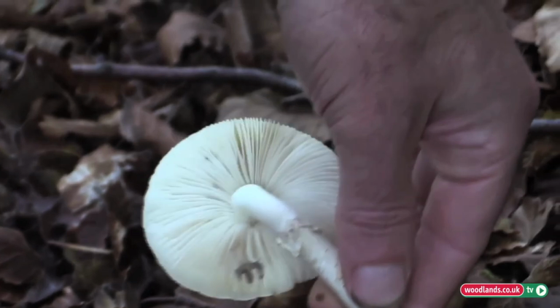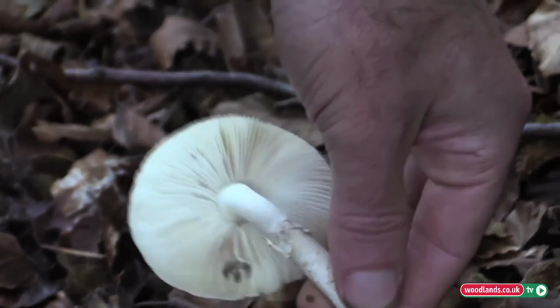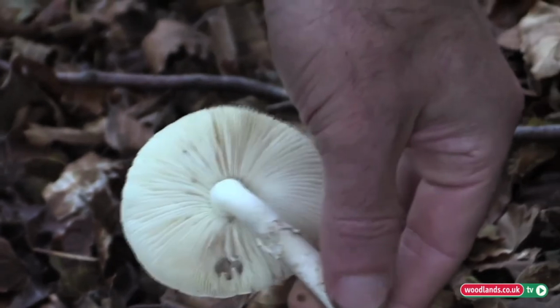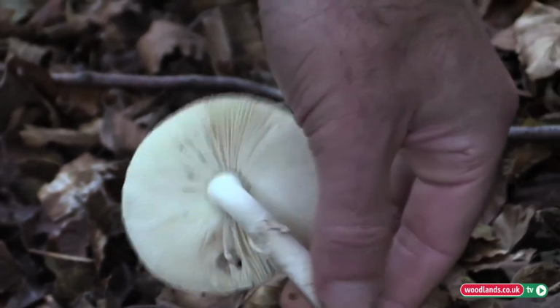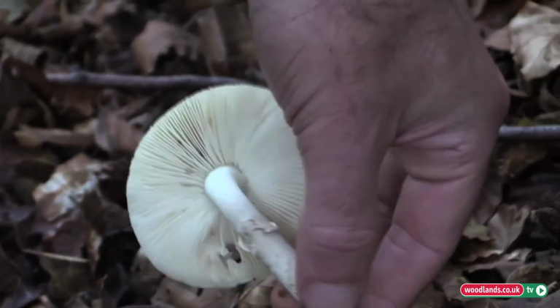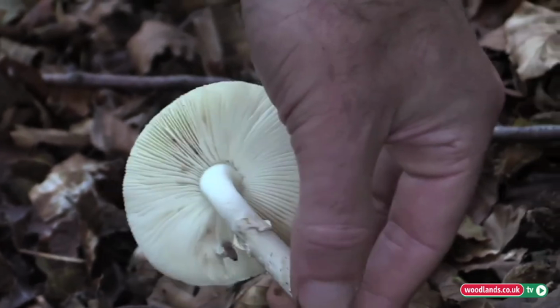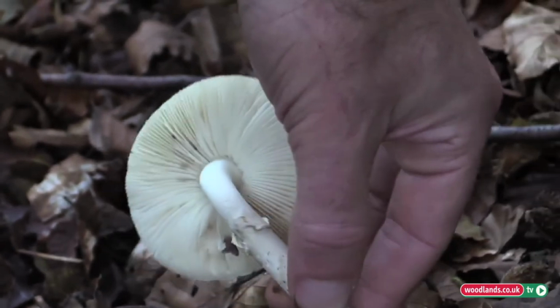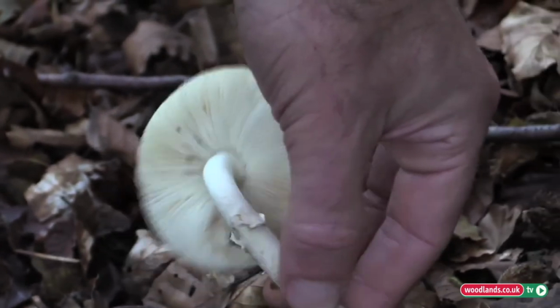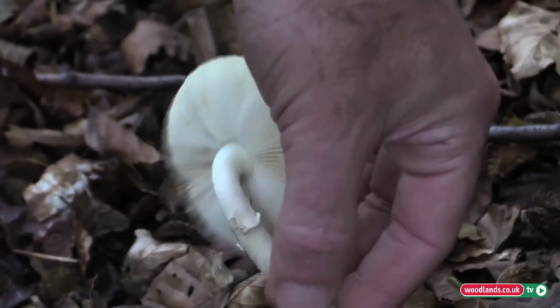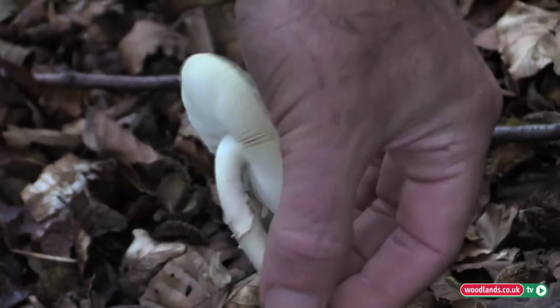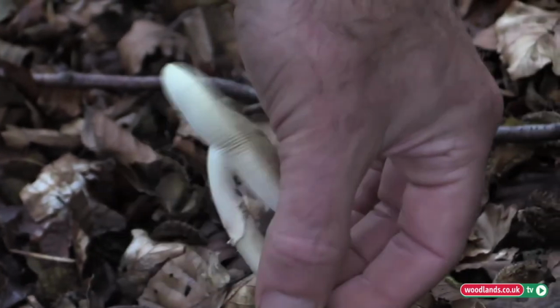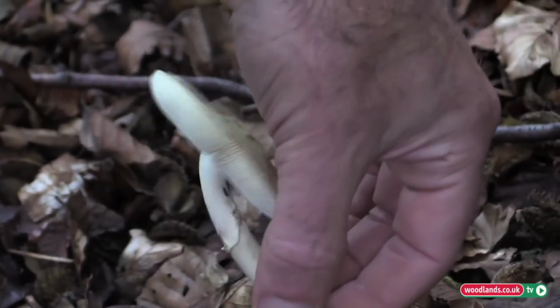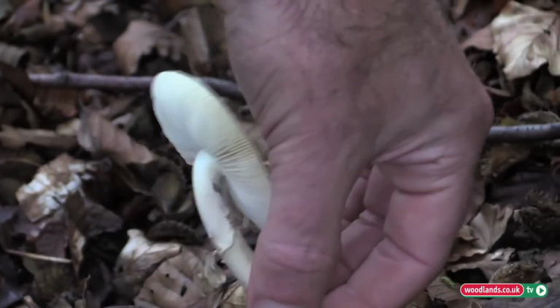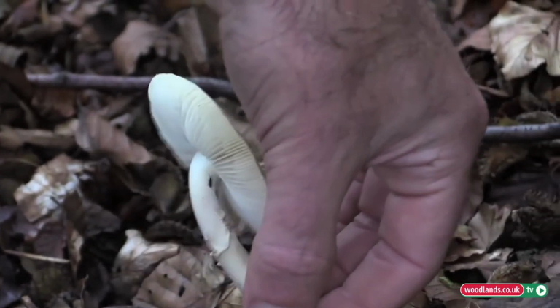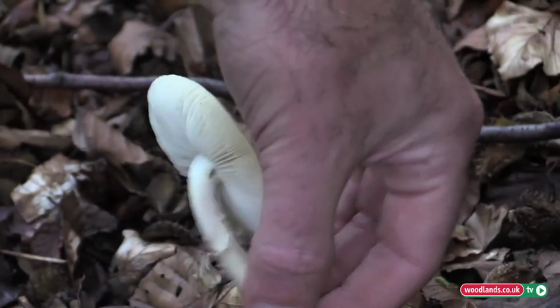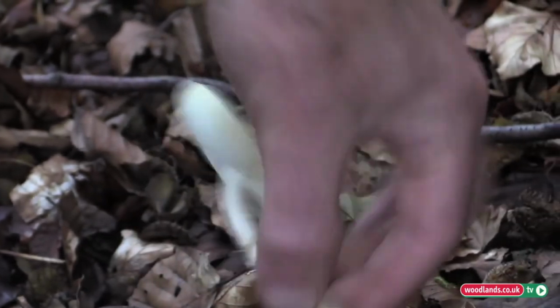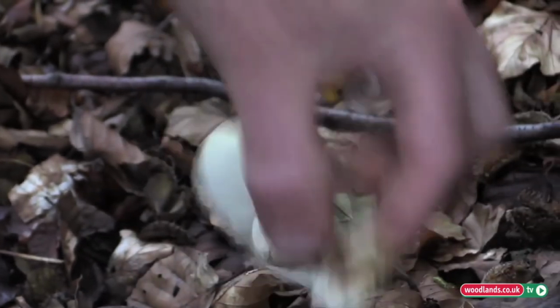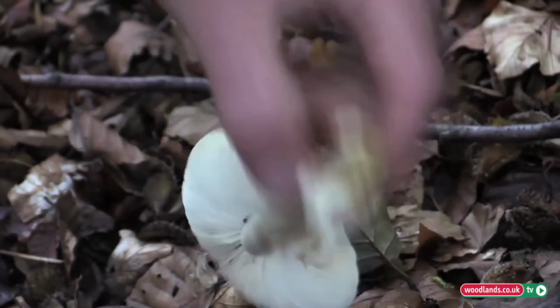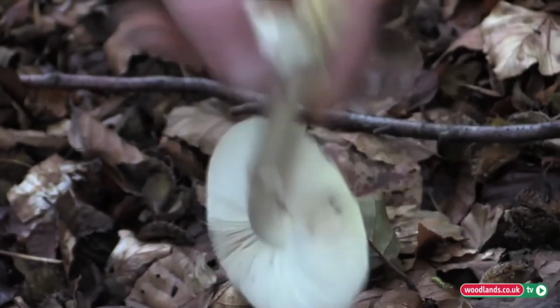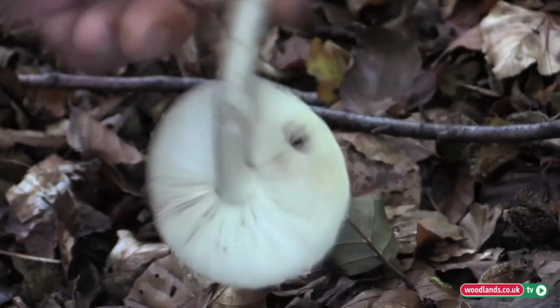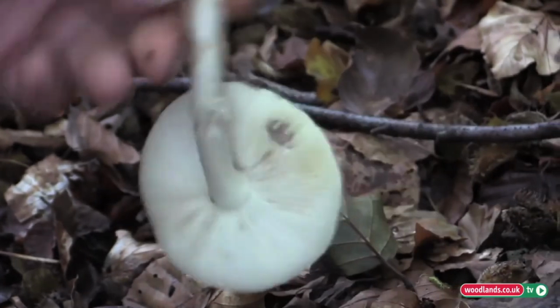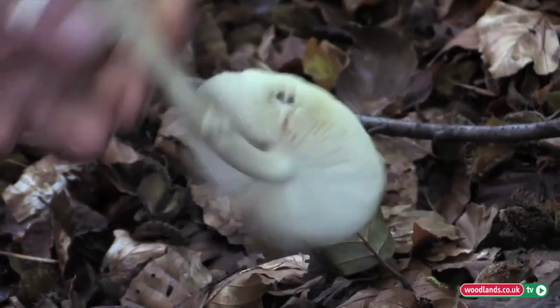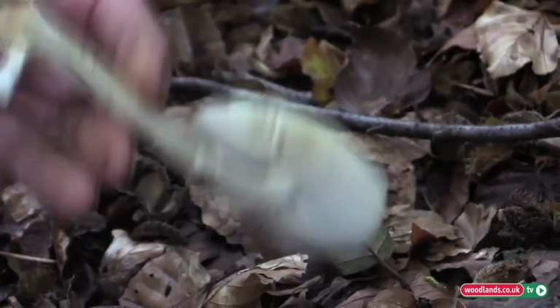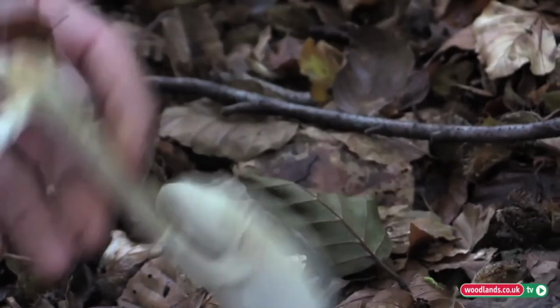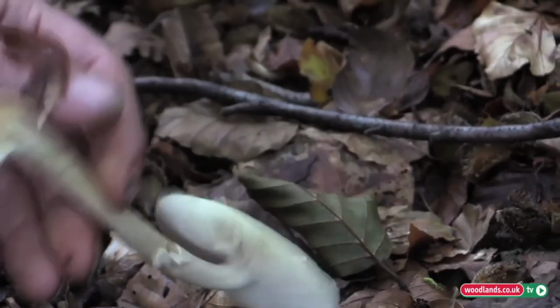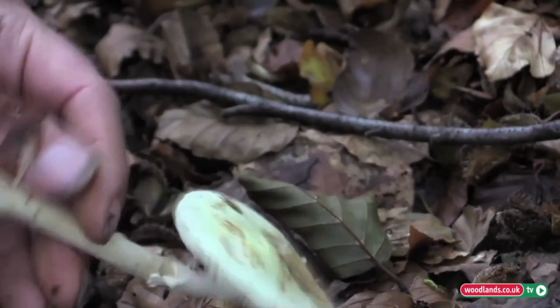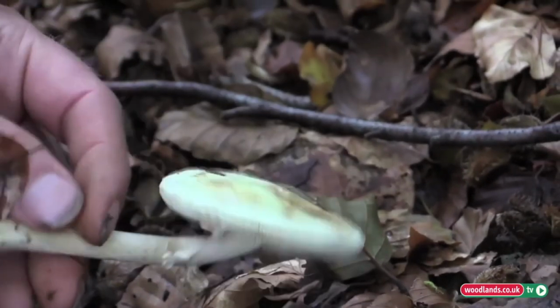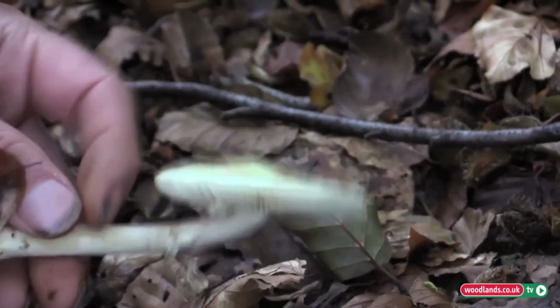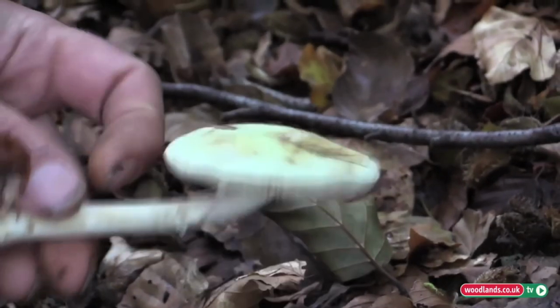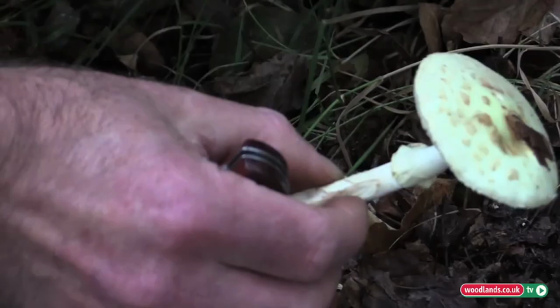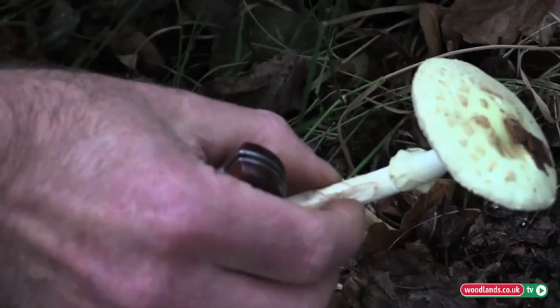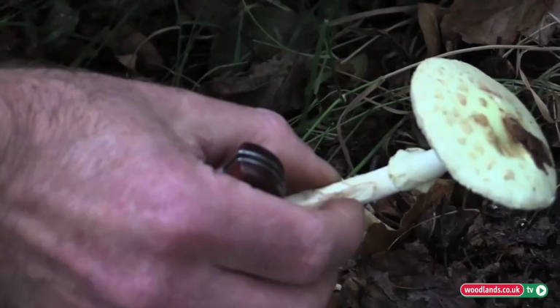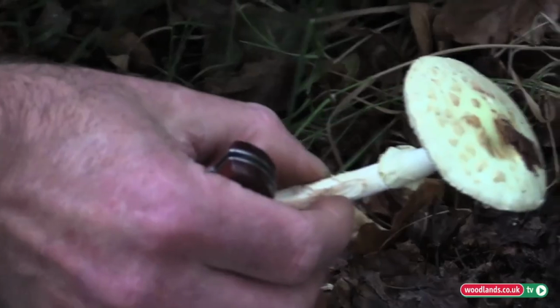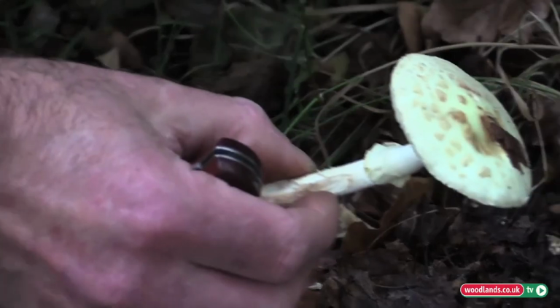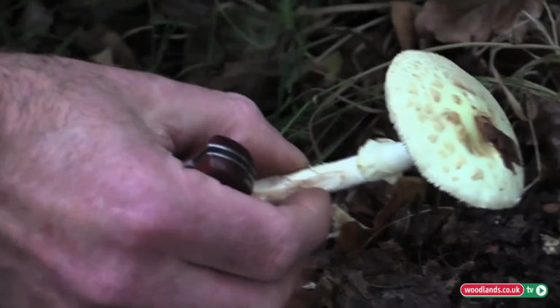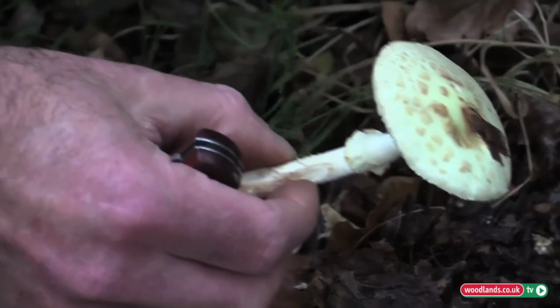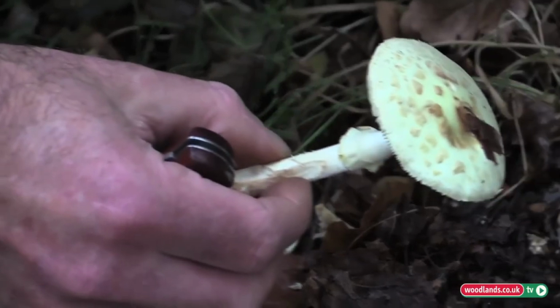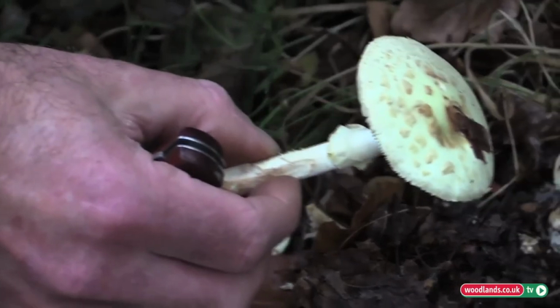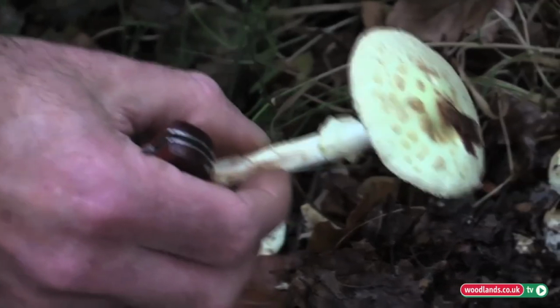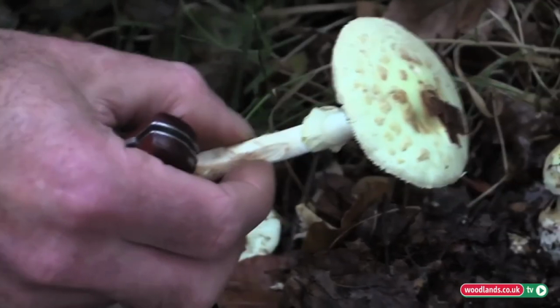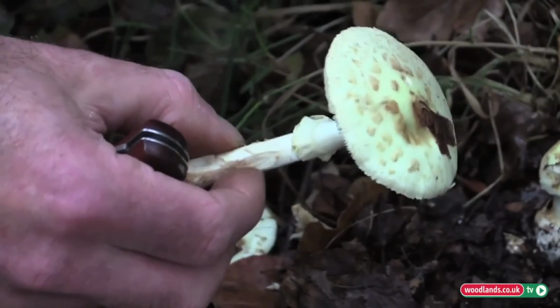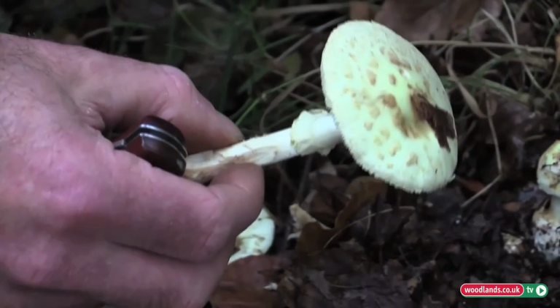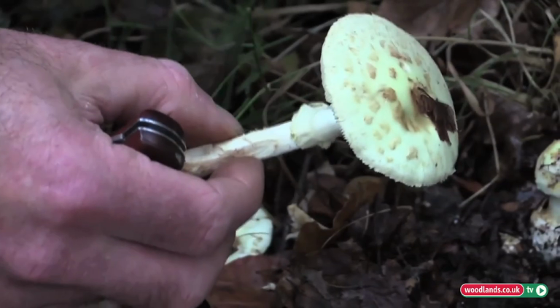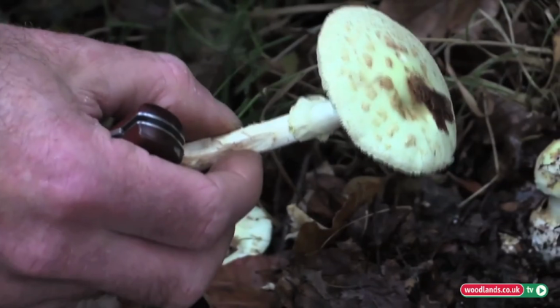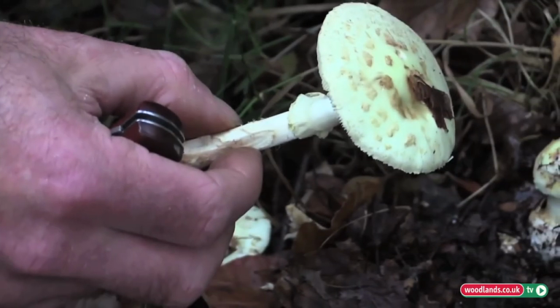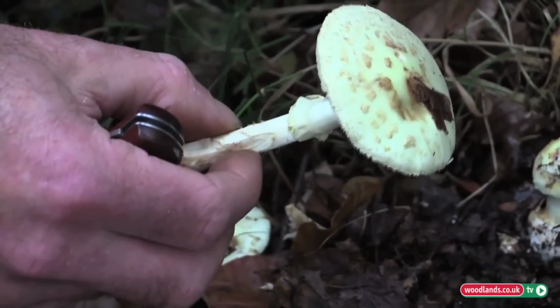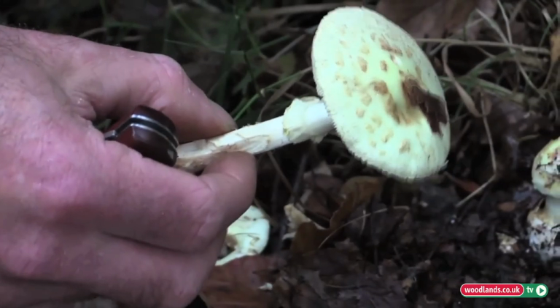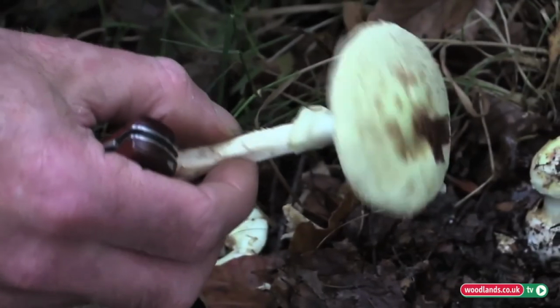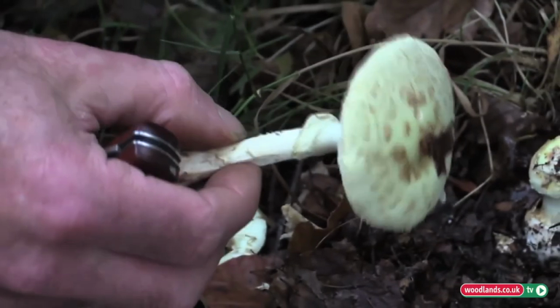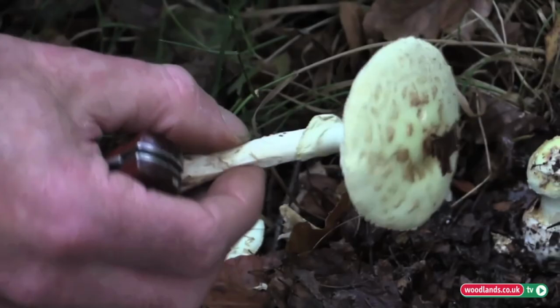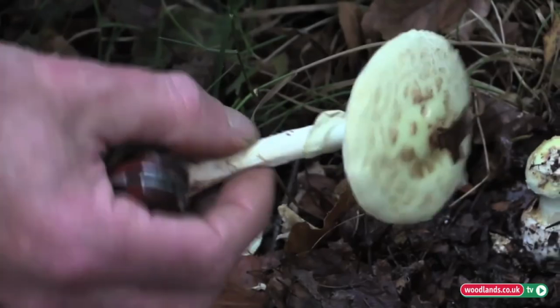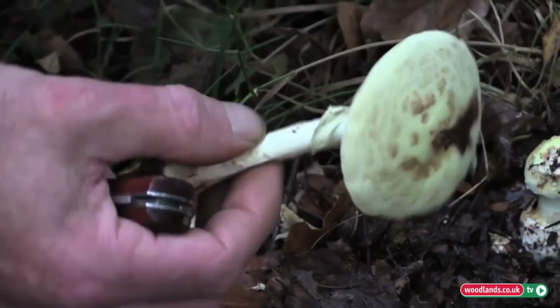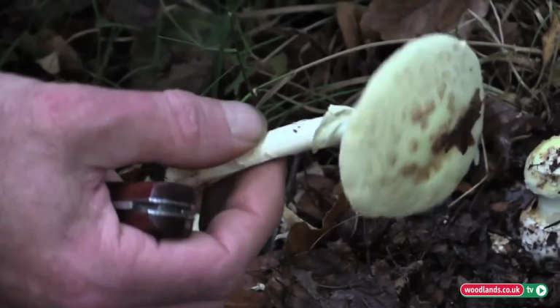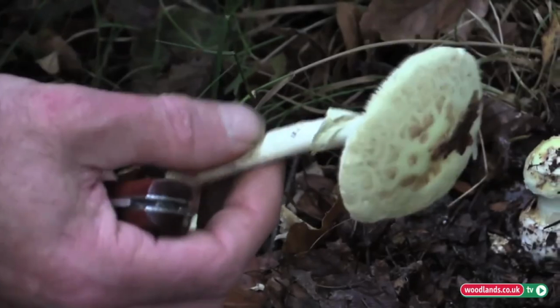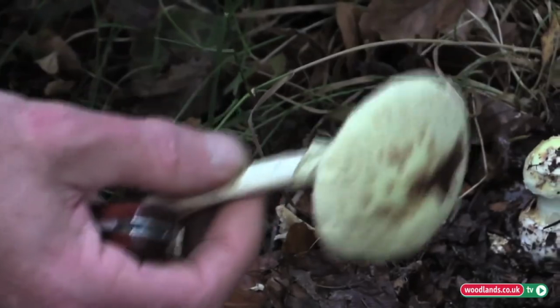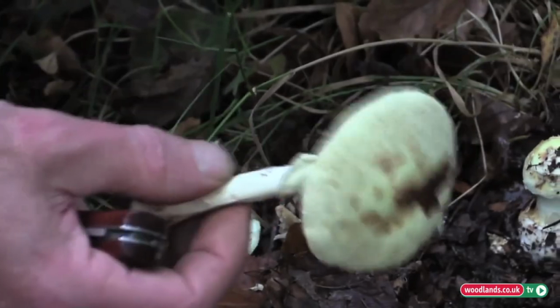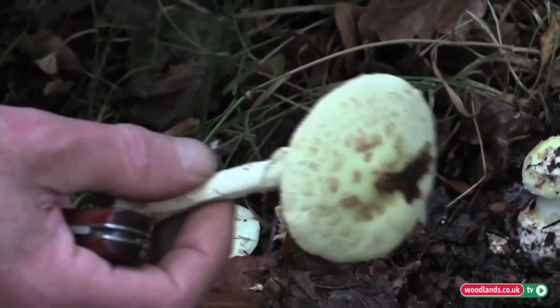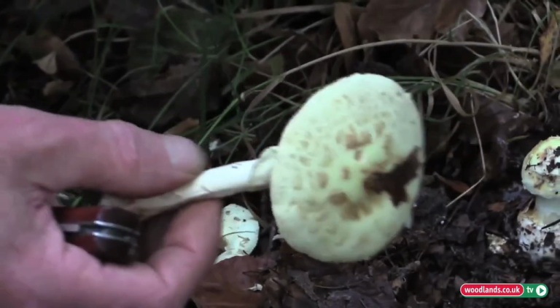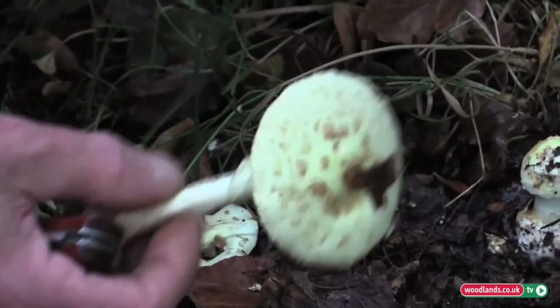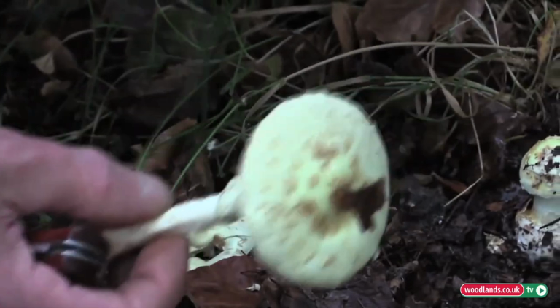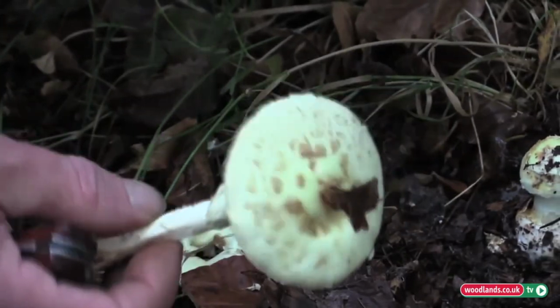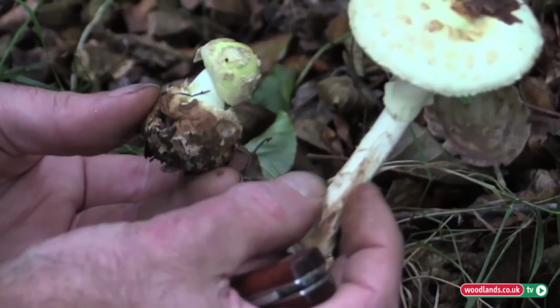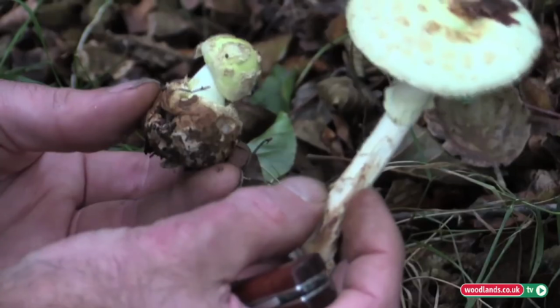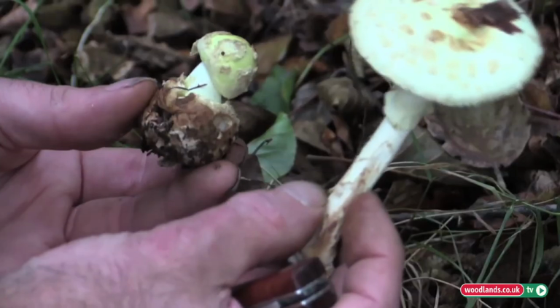Just behind it we have an example of a false death cap — a more mature example of the mushroom itself.